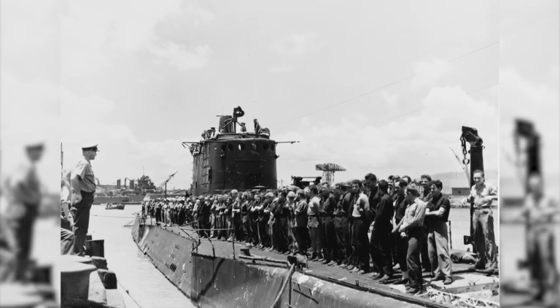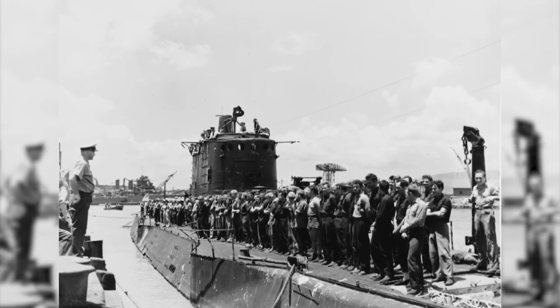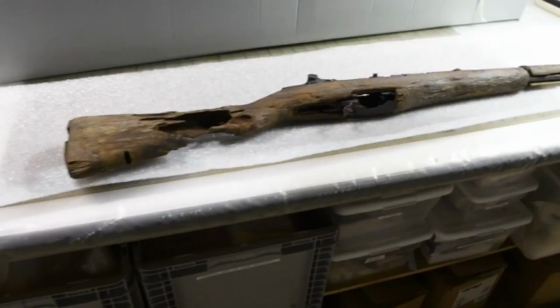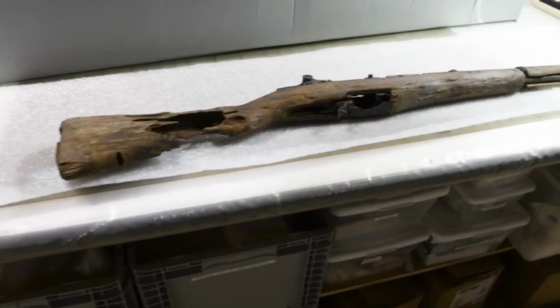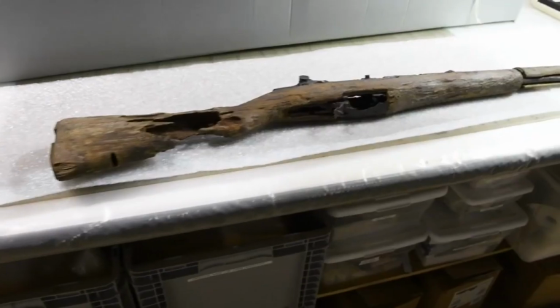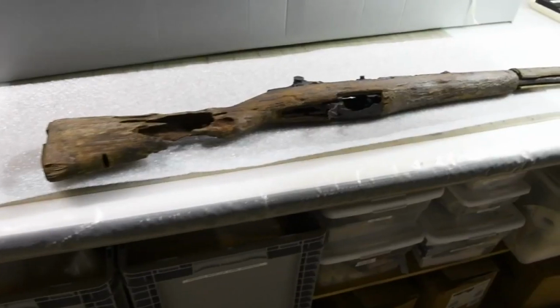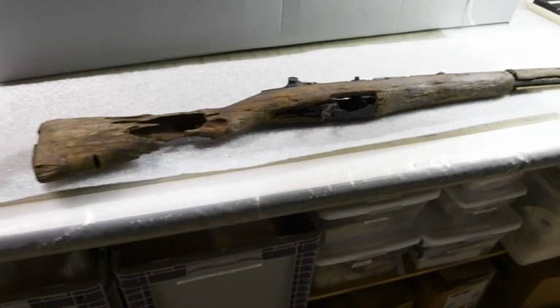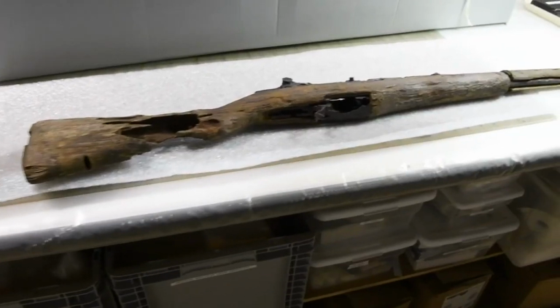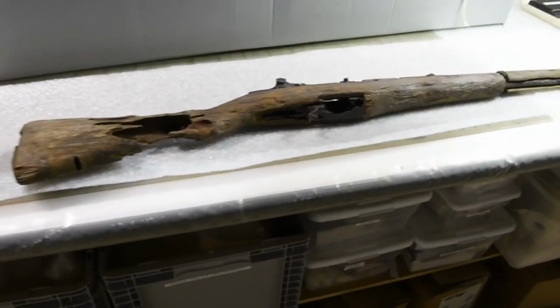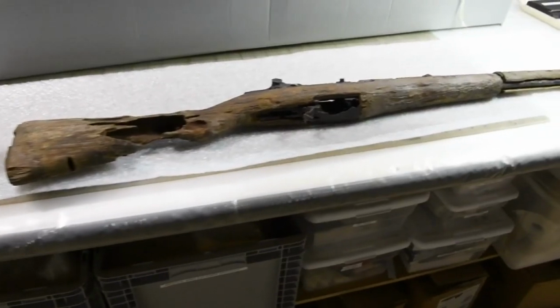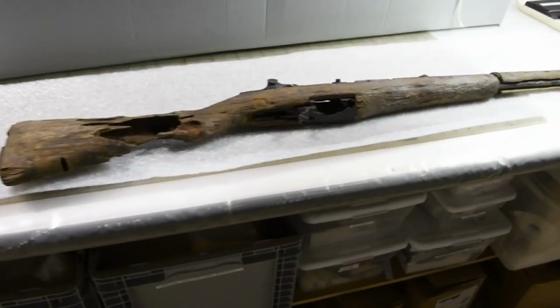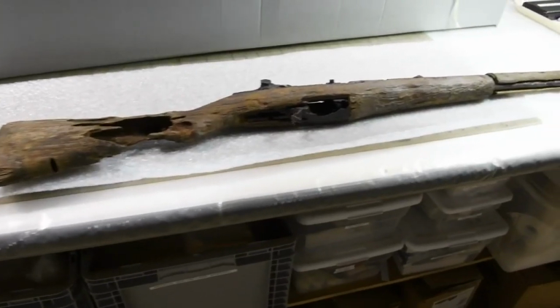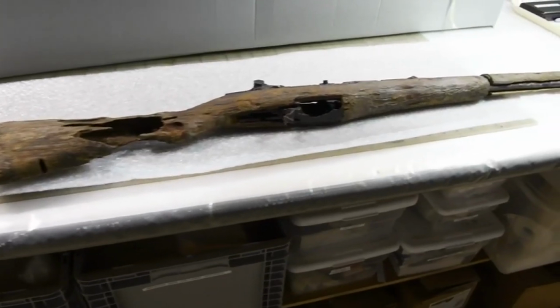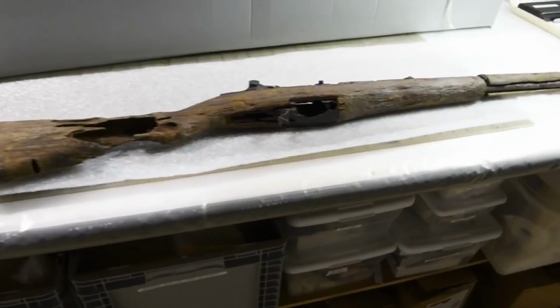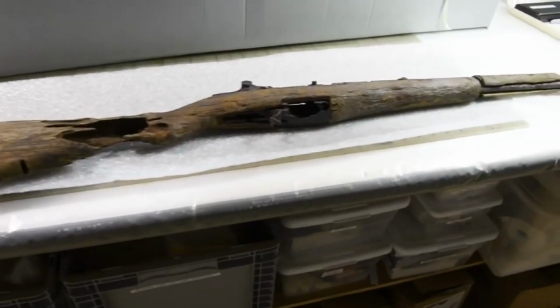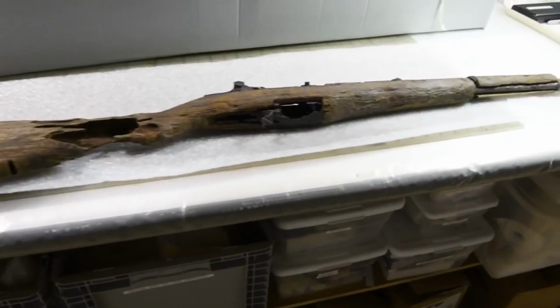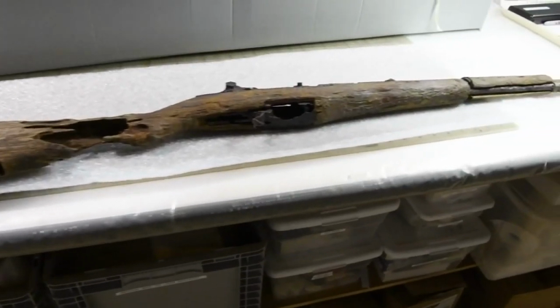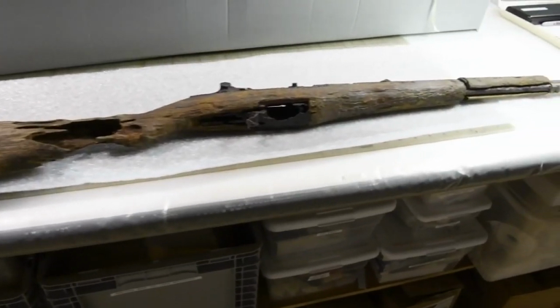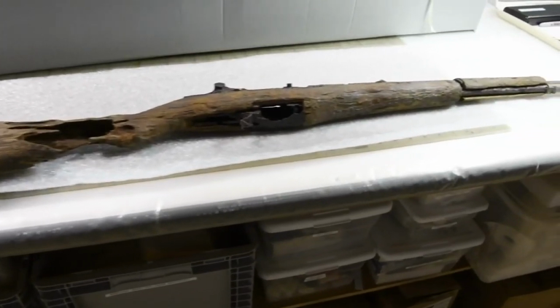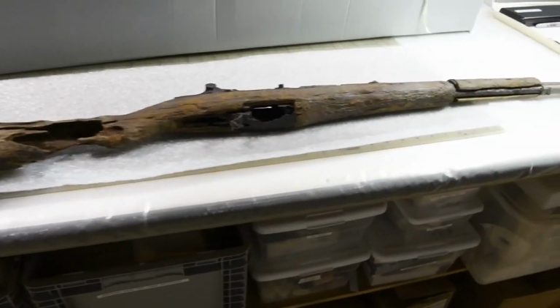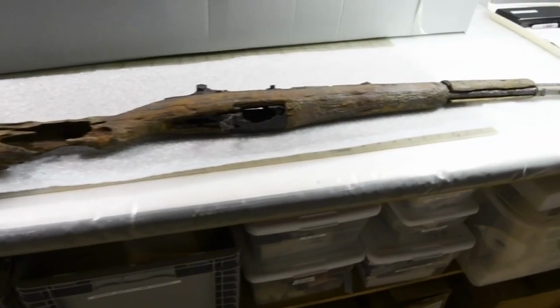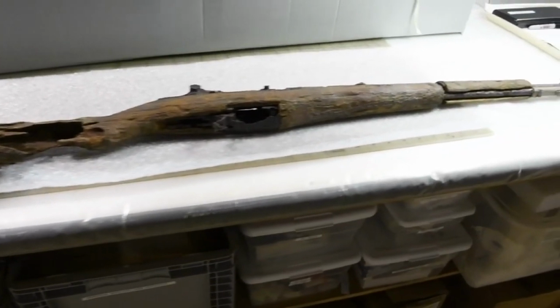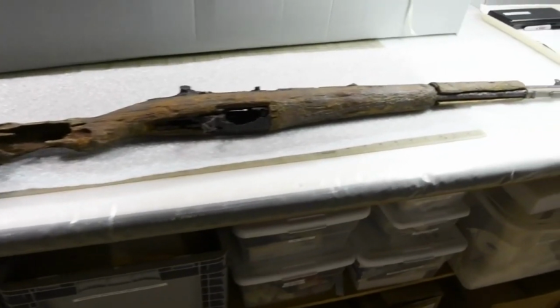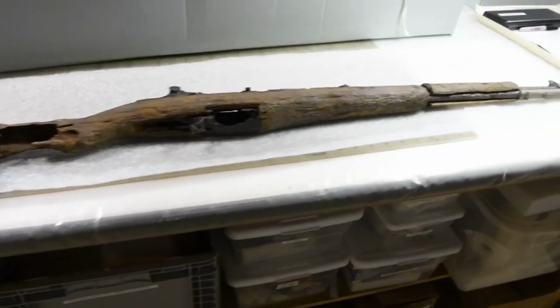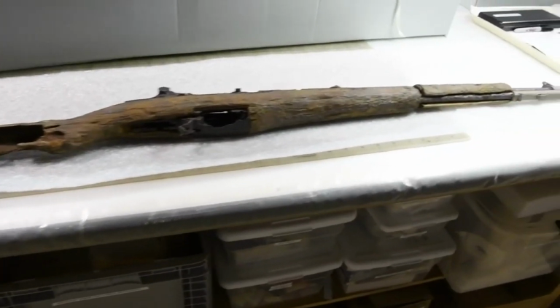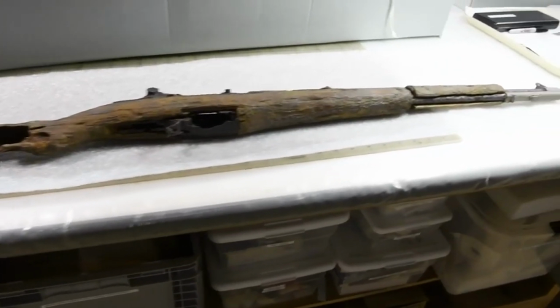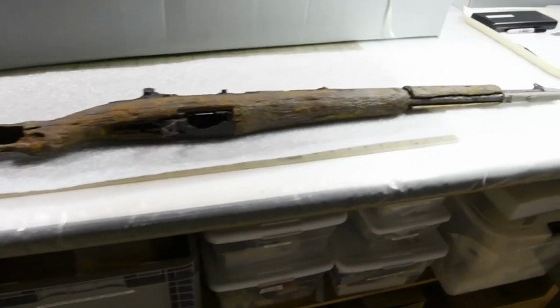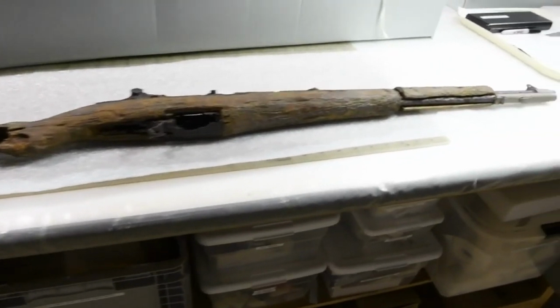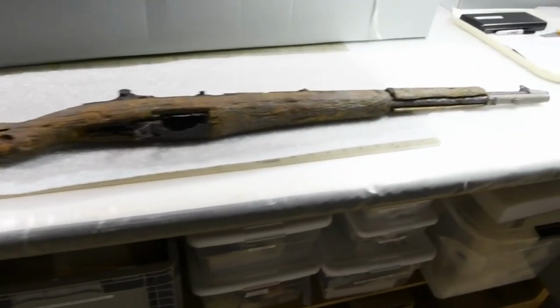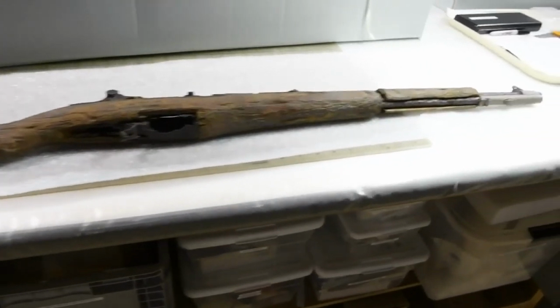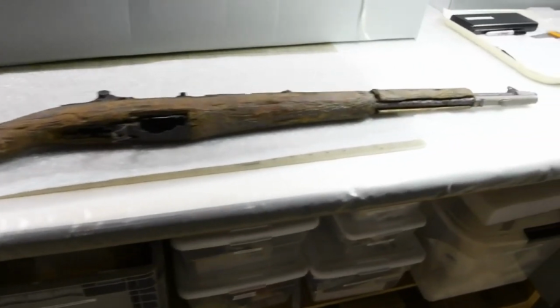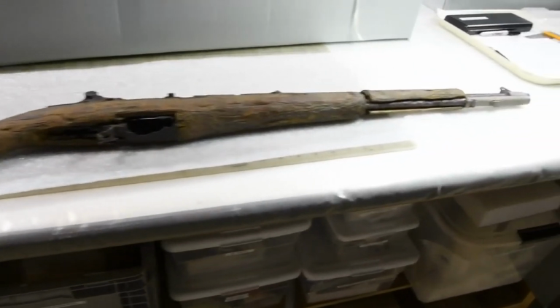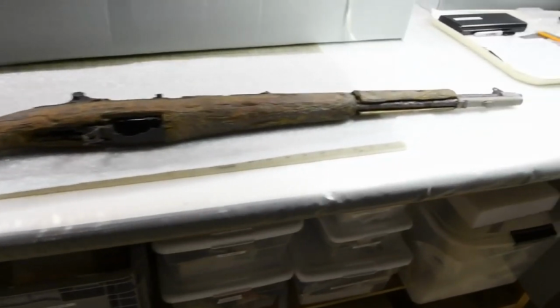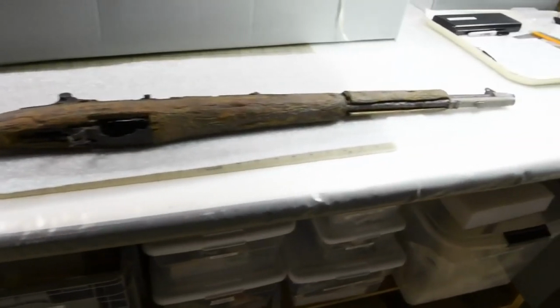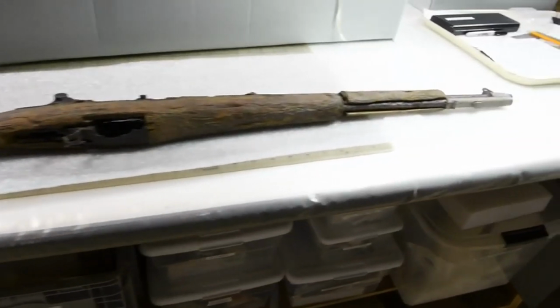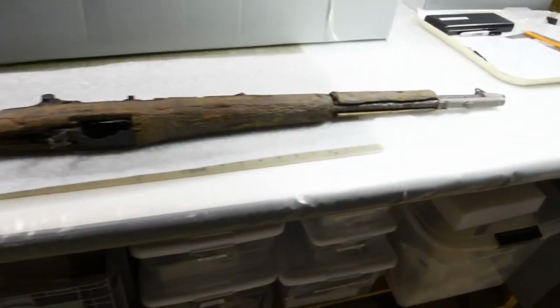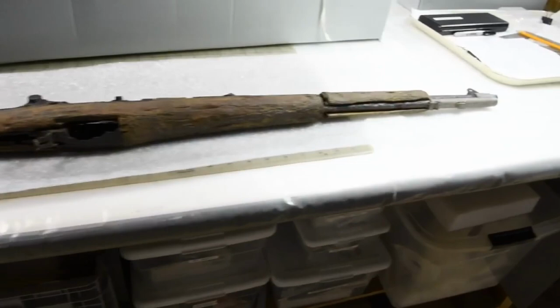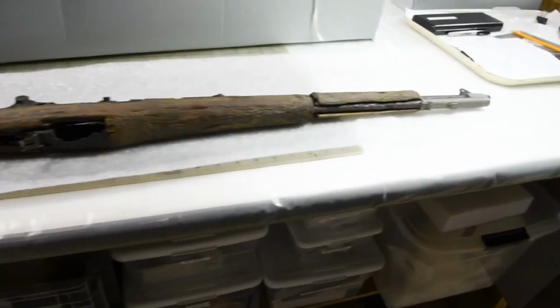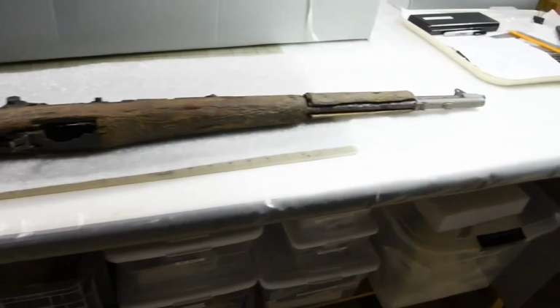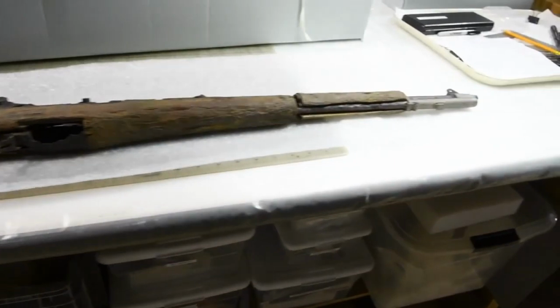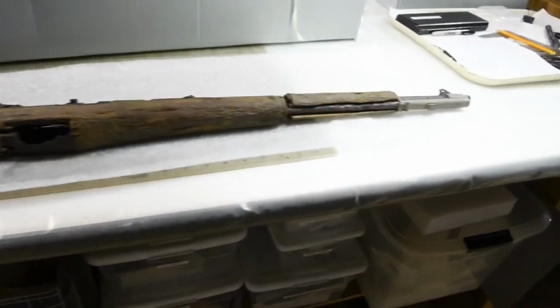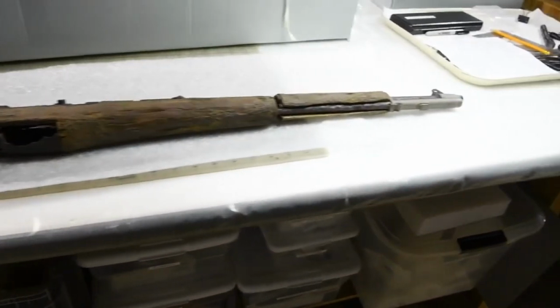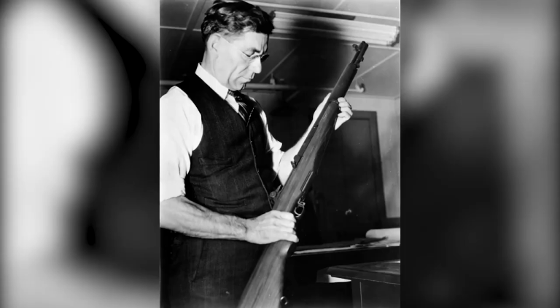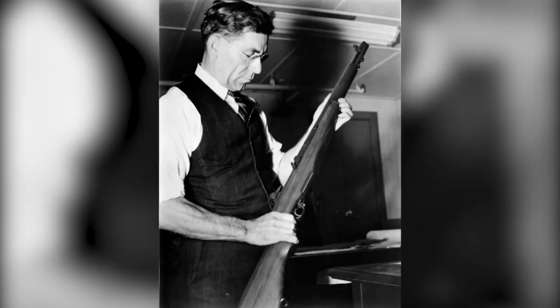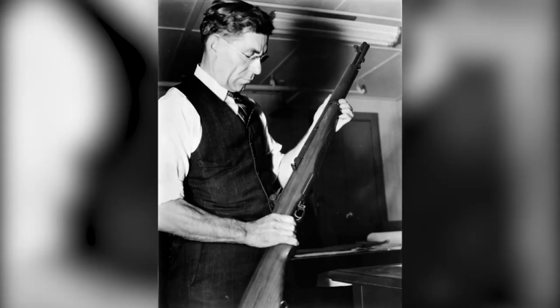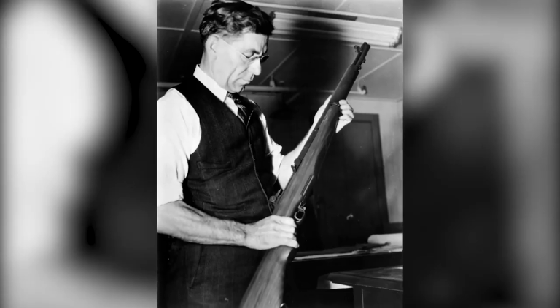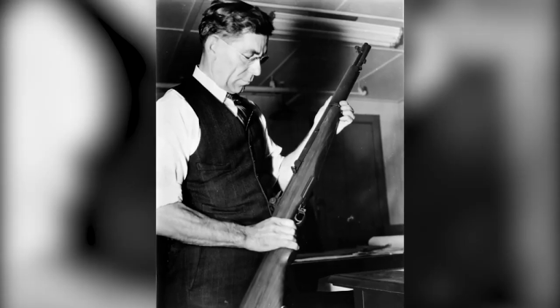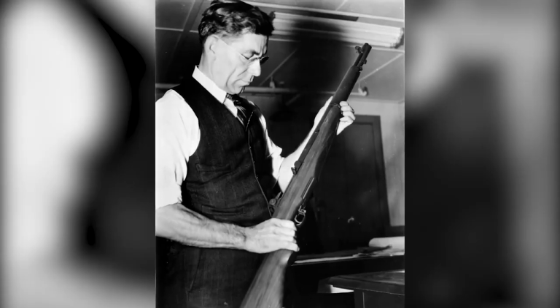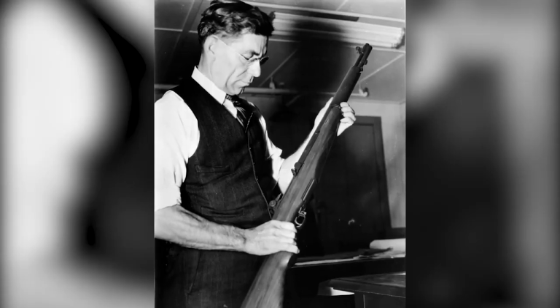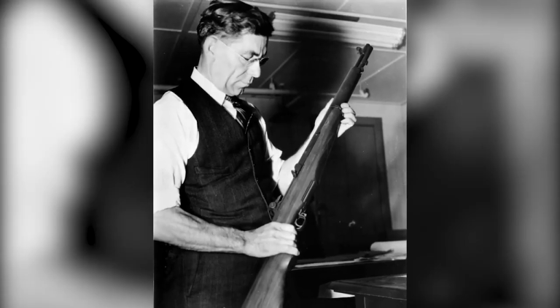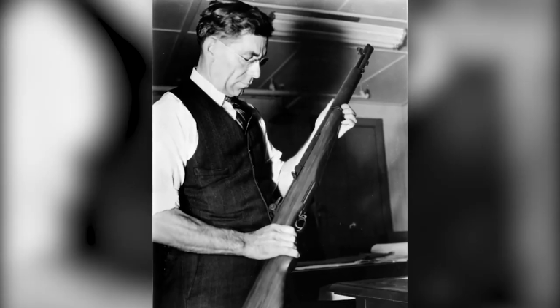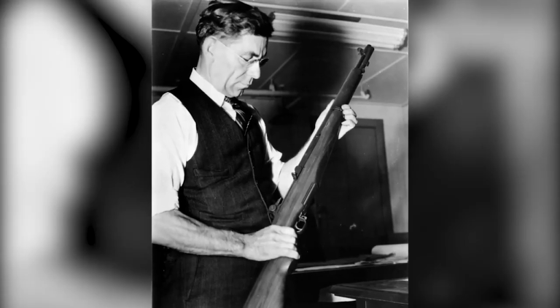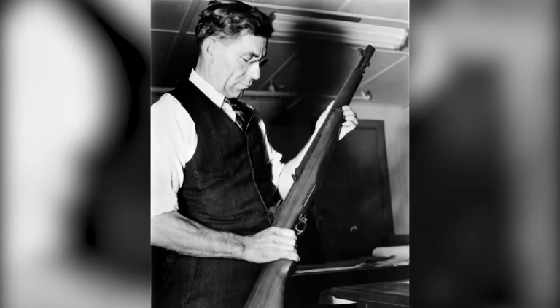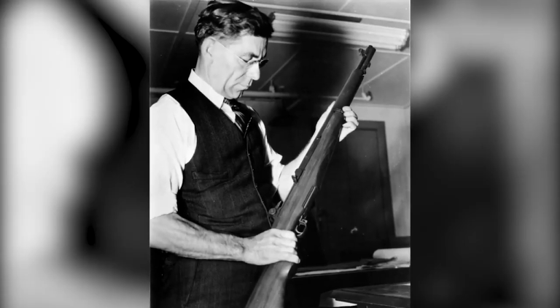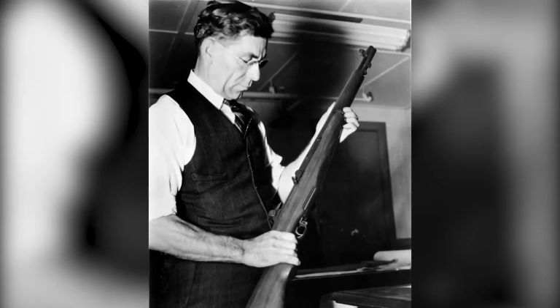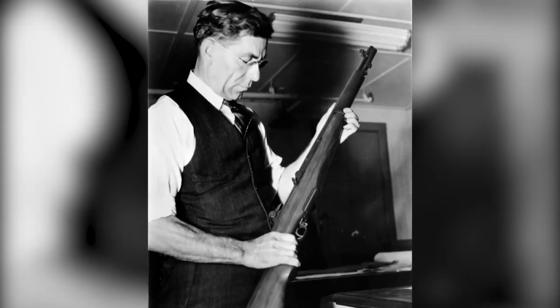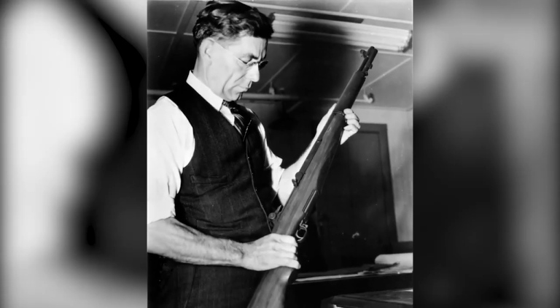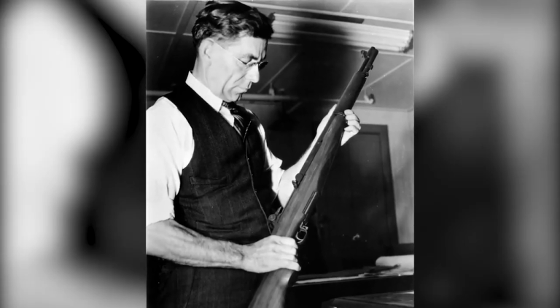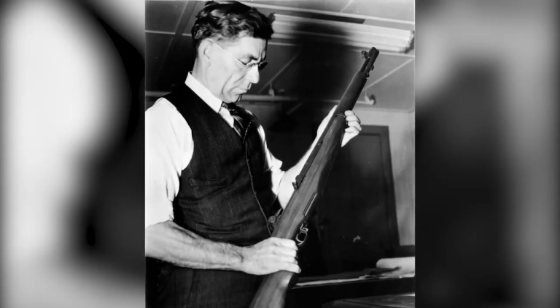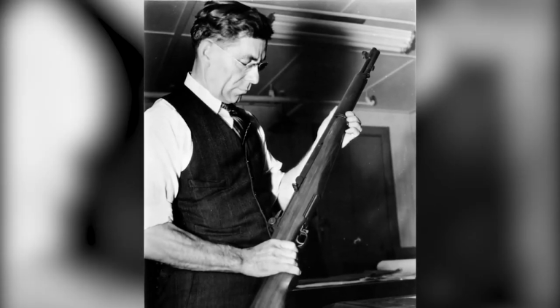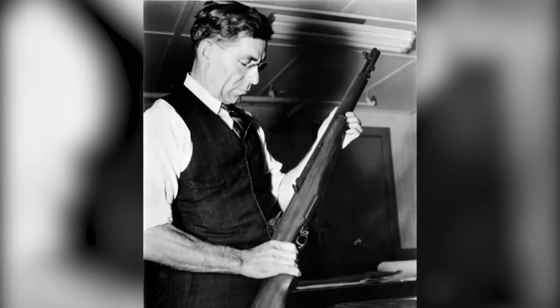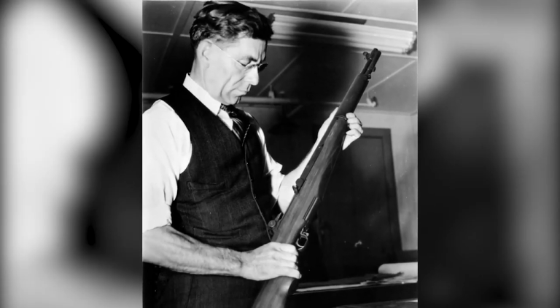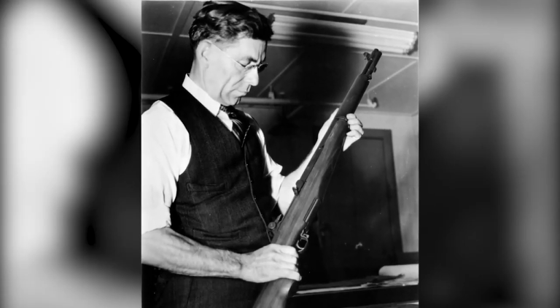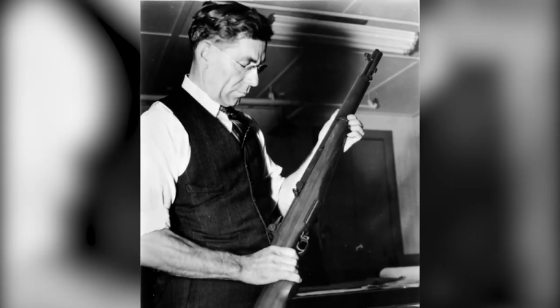The M1 rifle is usually referred to as the Garand rifle. It's named for its designer, John Garand, who worked for the Springfield Armory at the time.